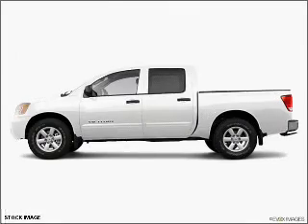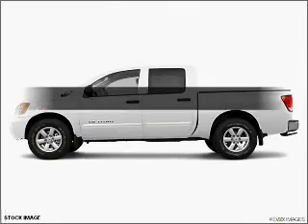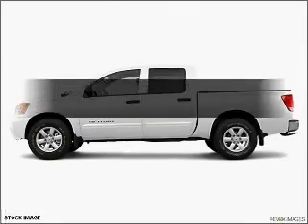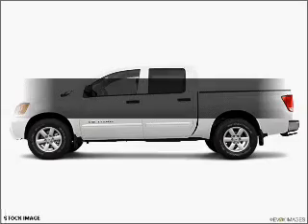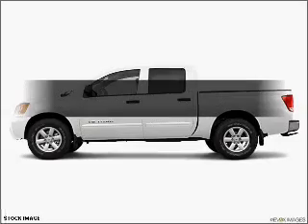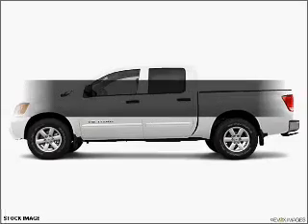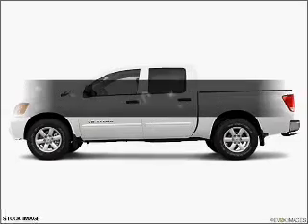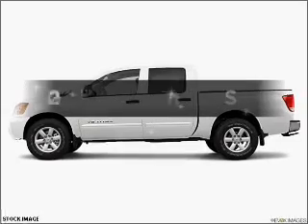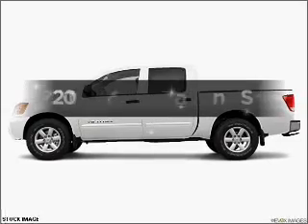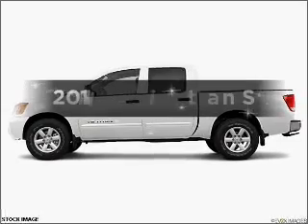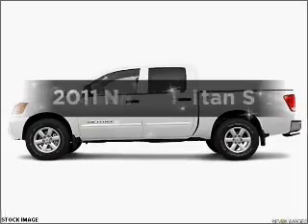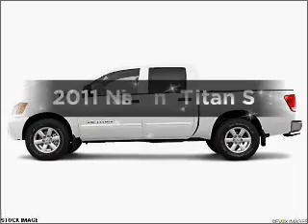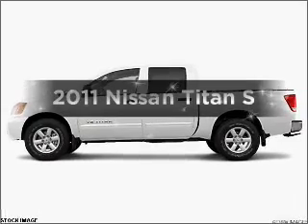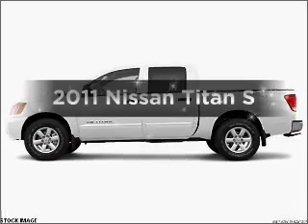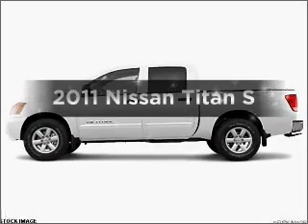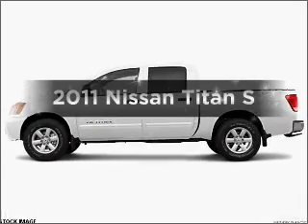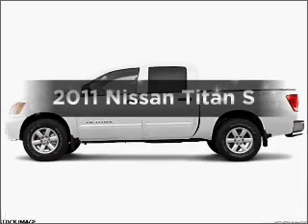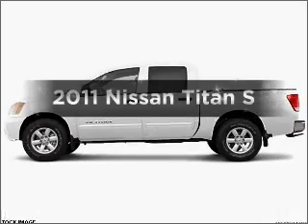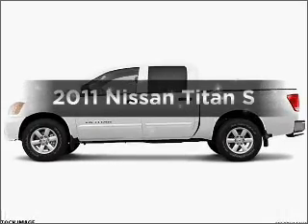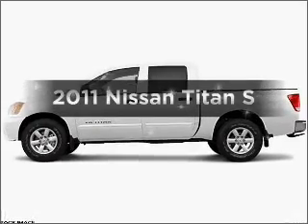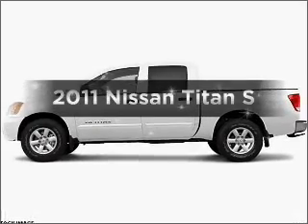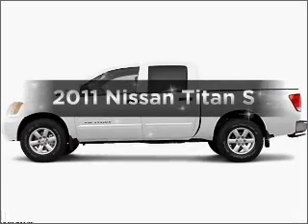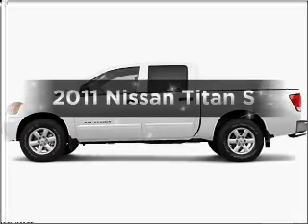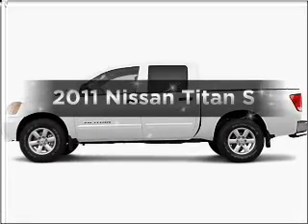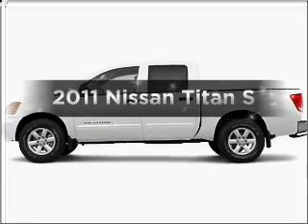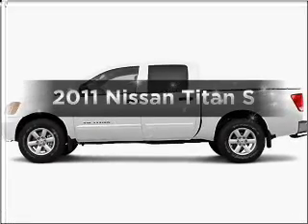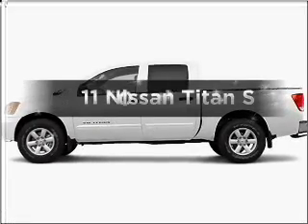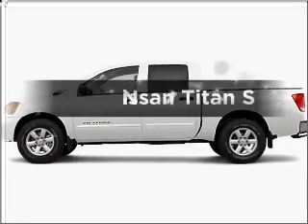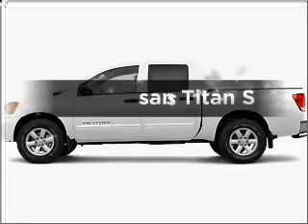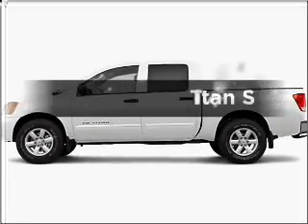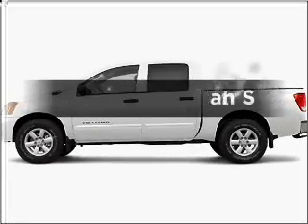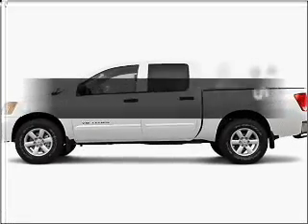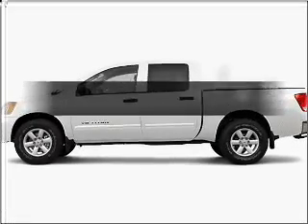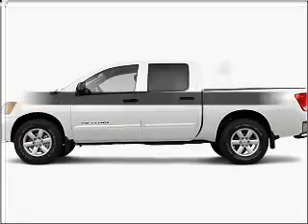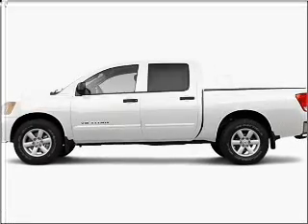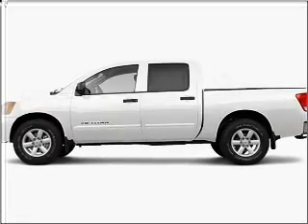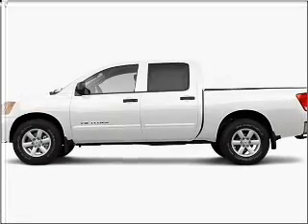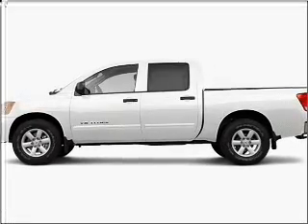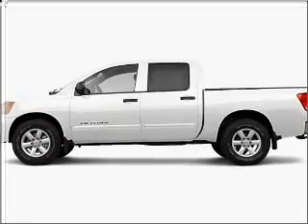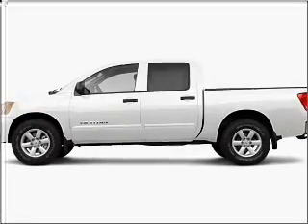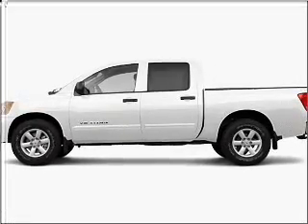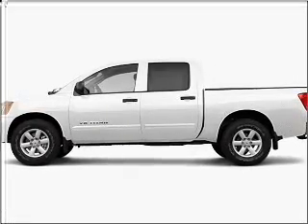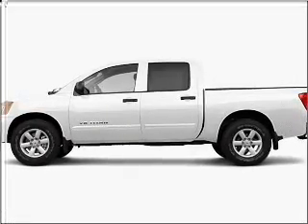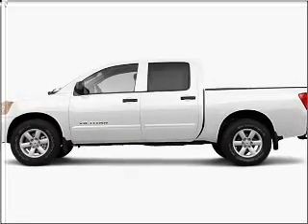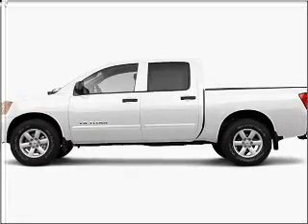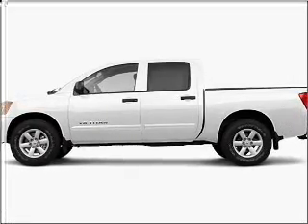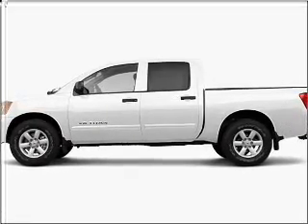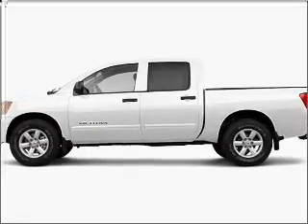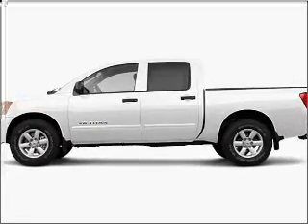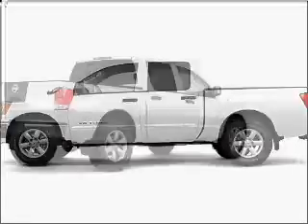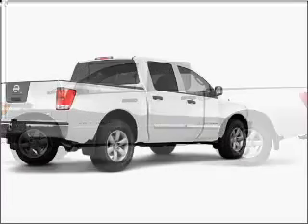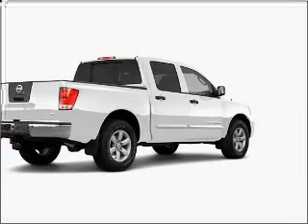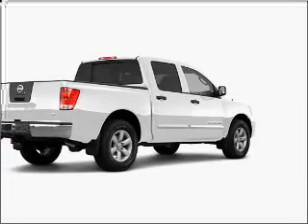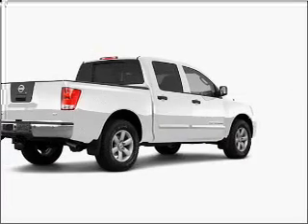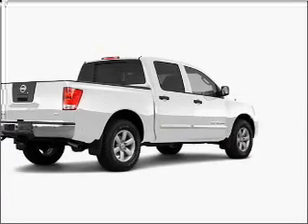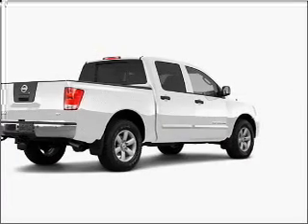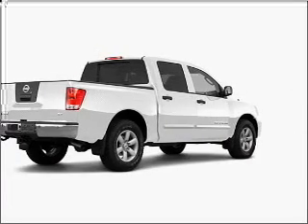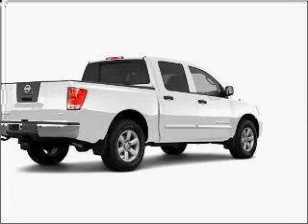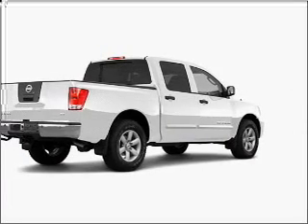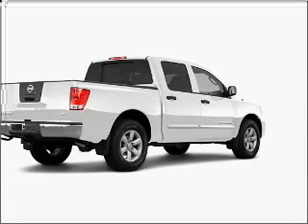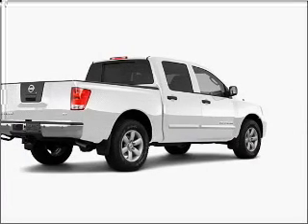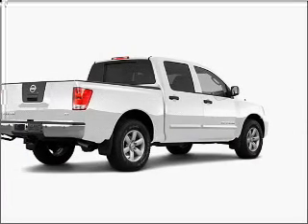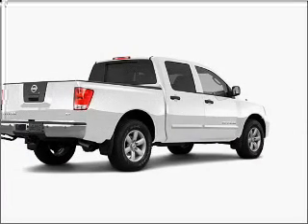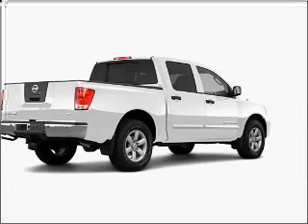Imagine yourself in this 2011 Nissan Titan. Everything you need under one roof with this great vehicle.